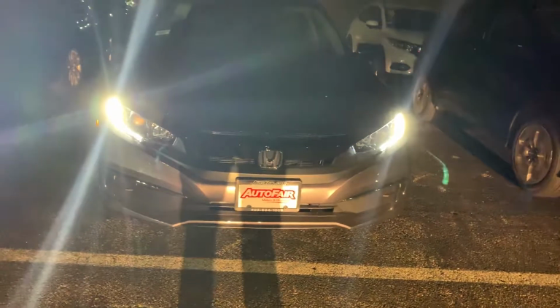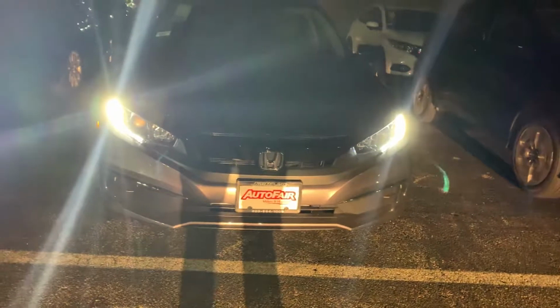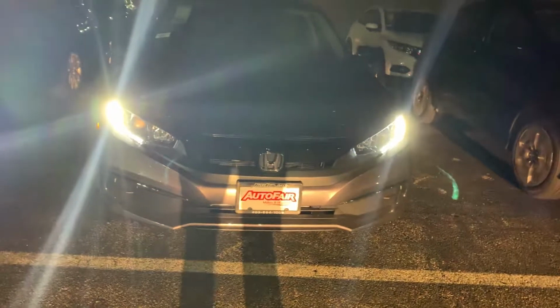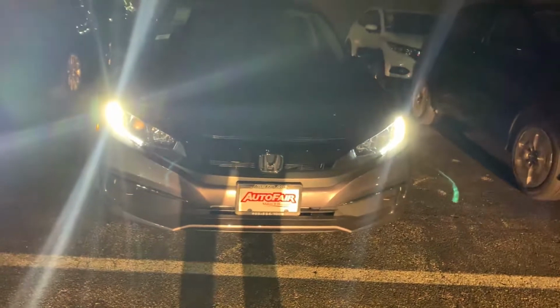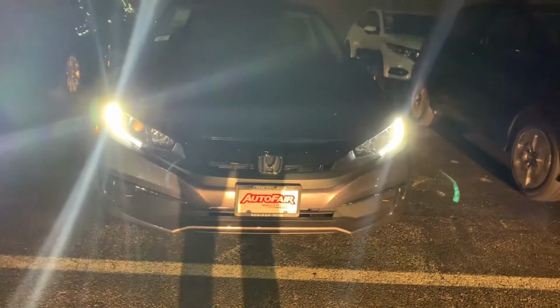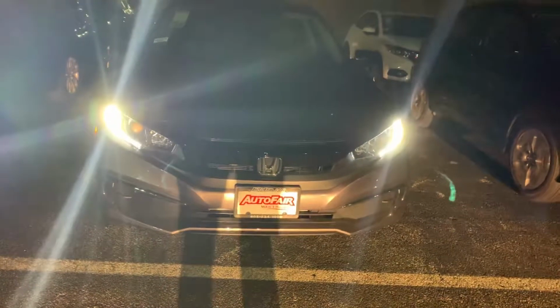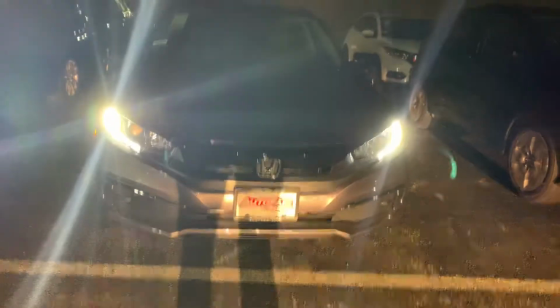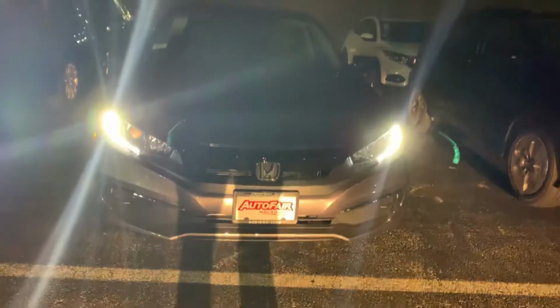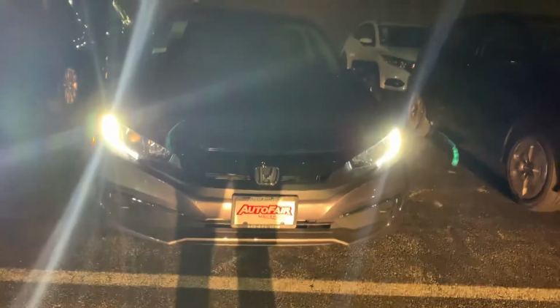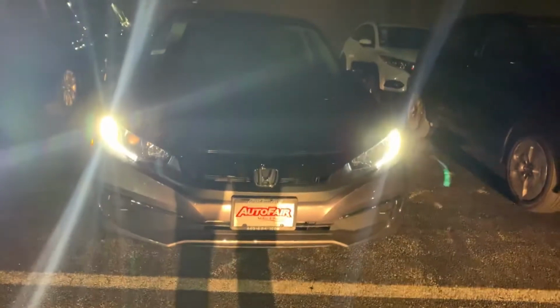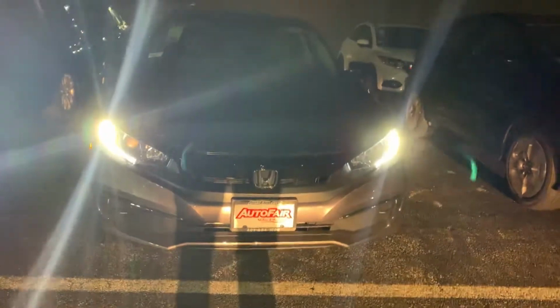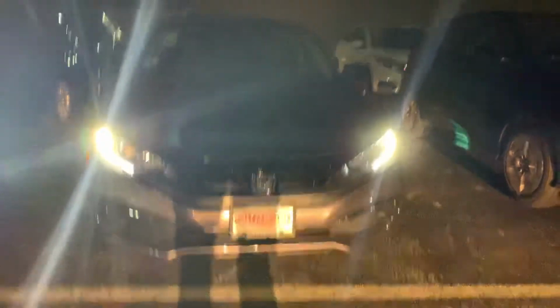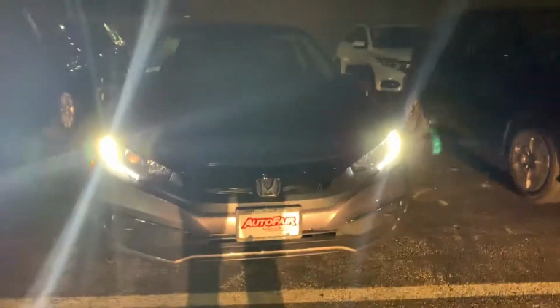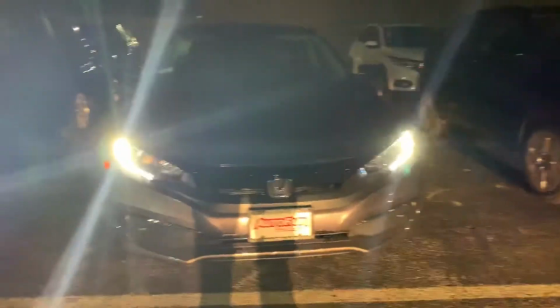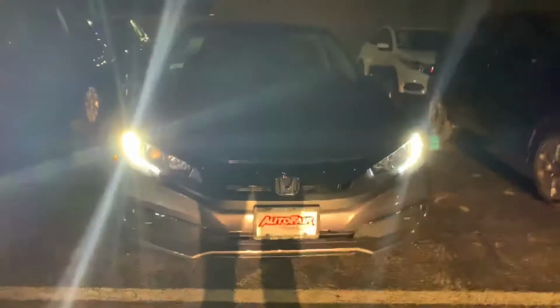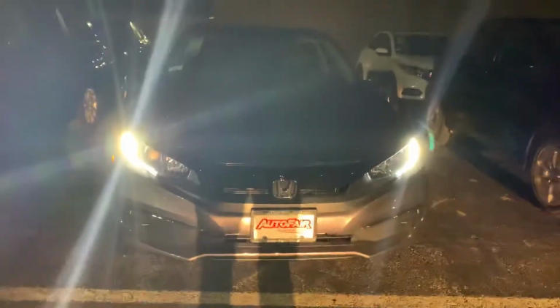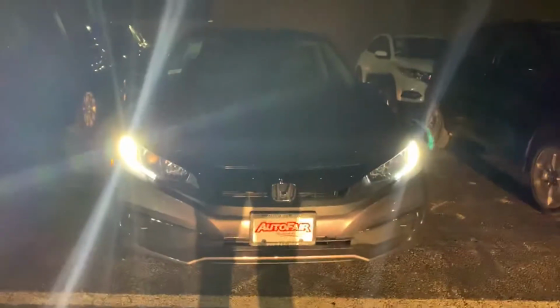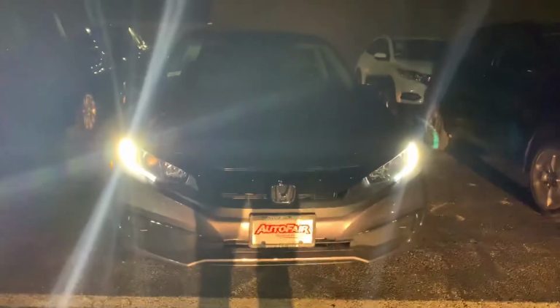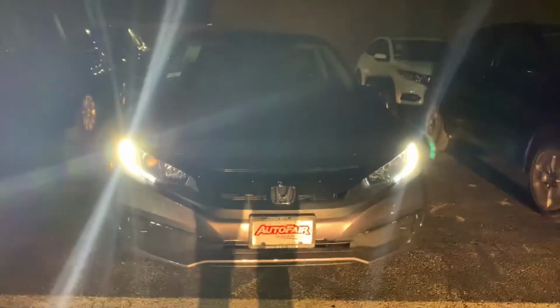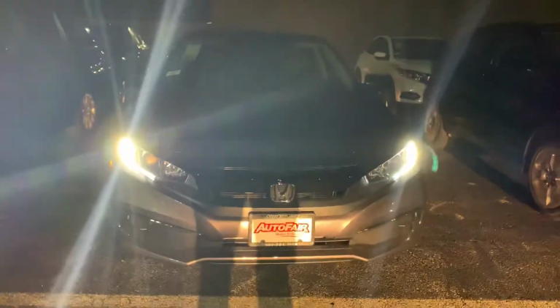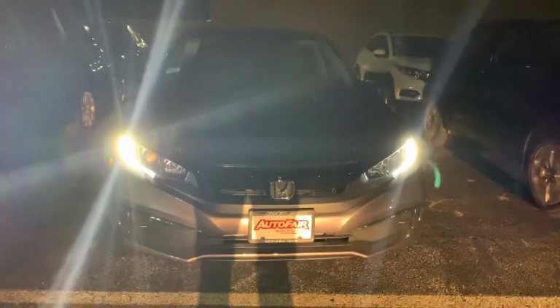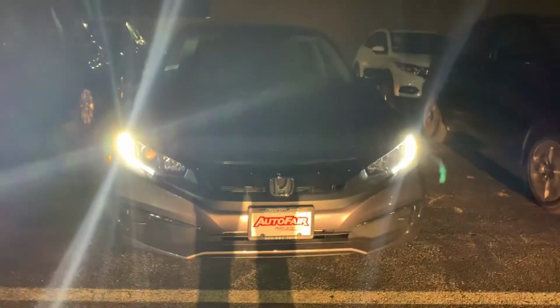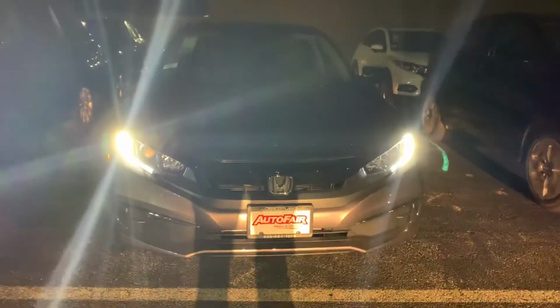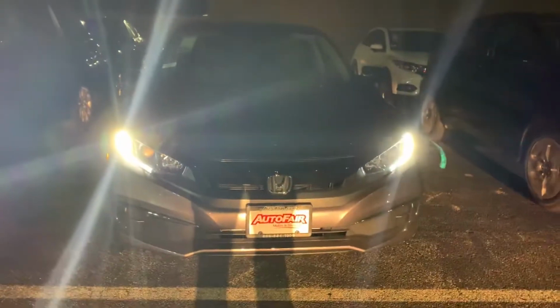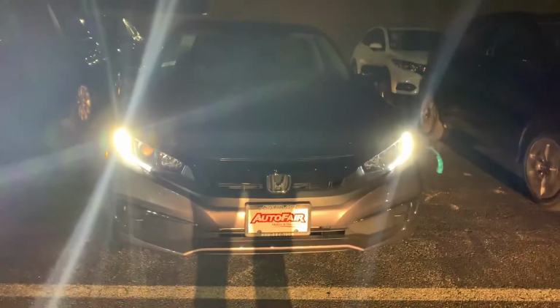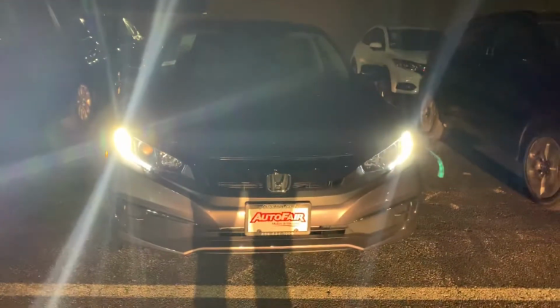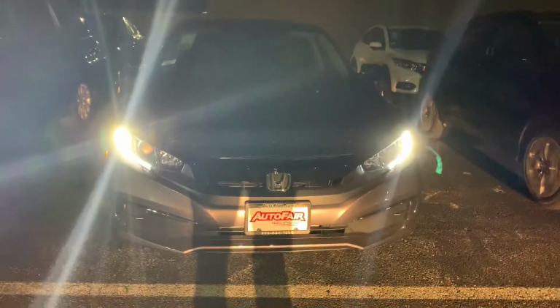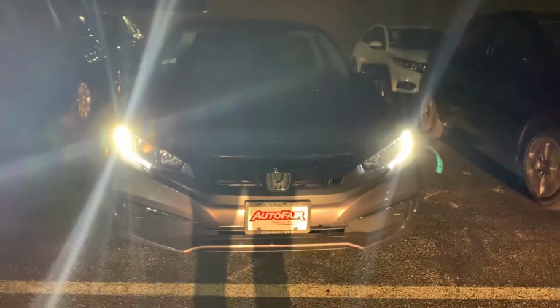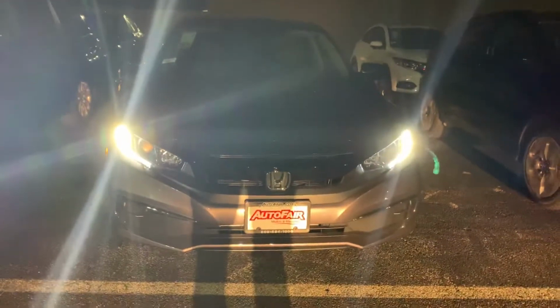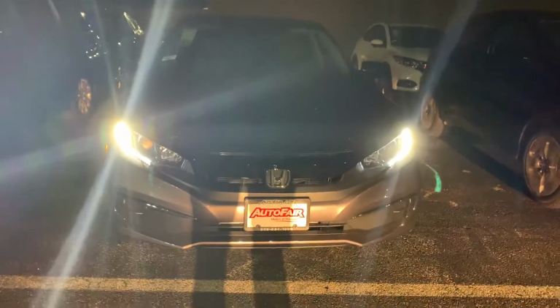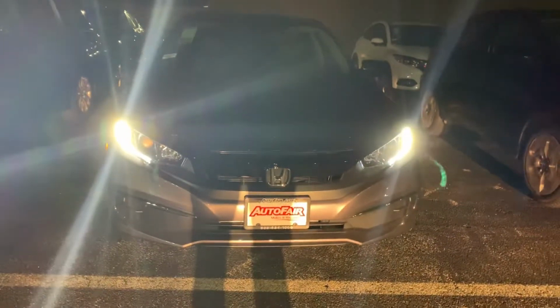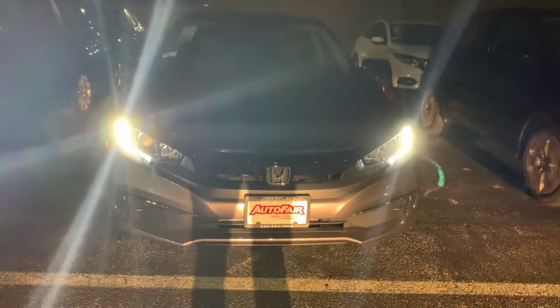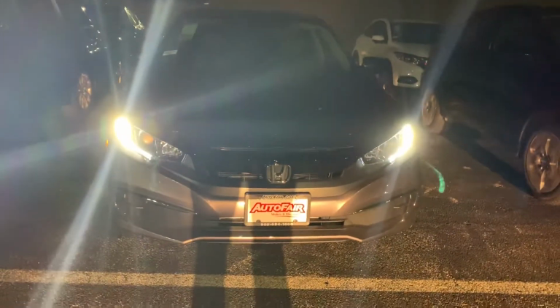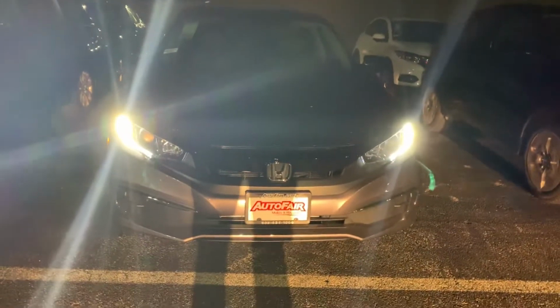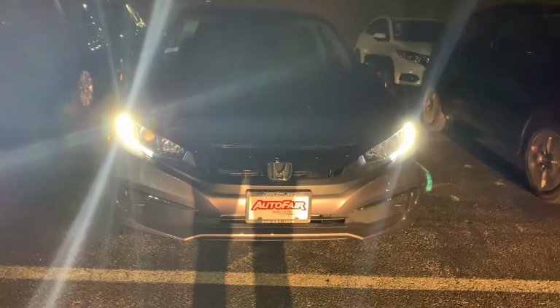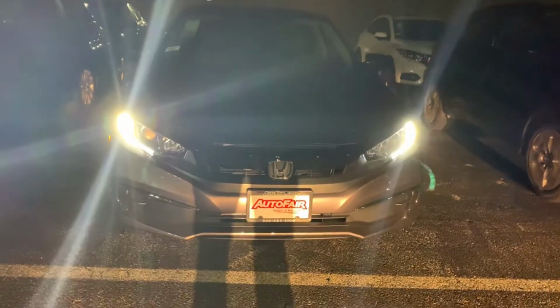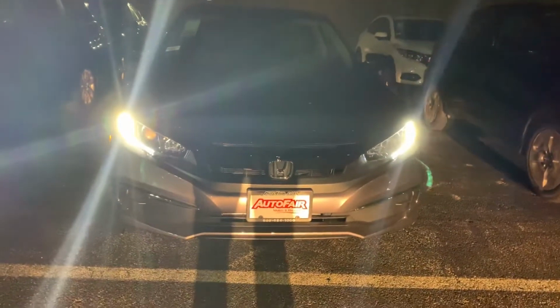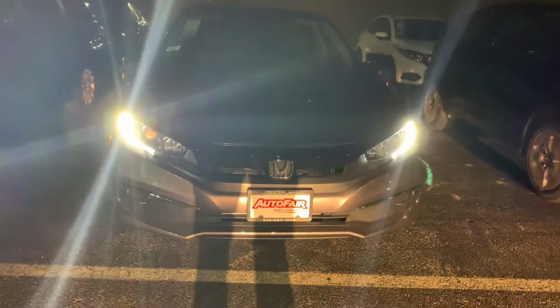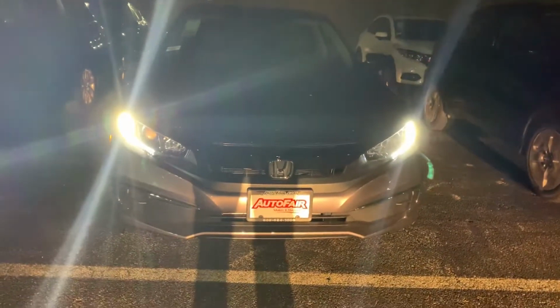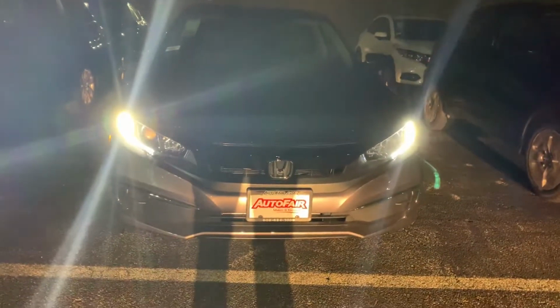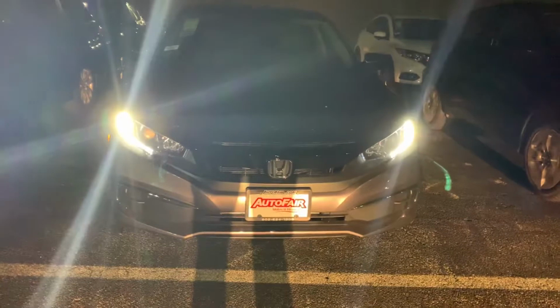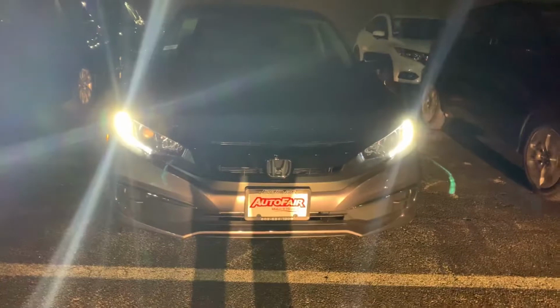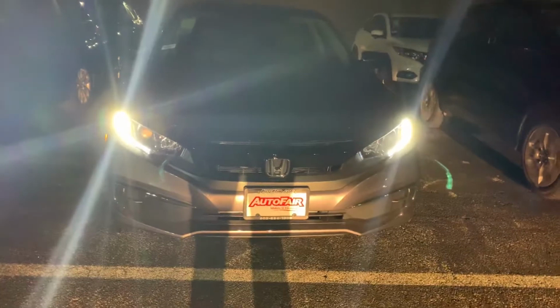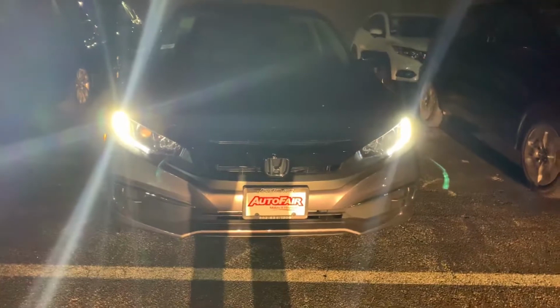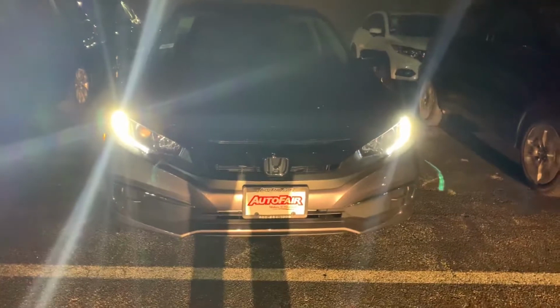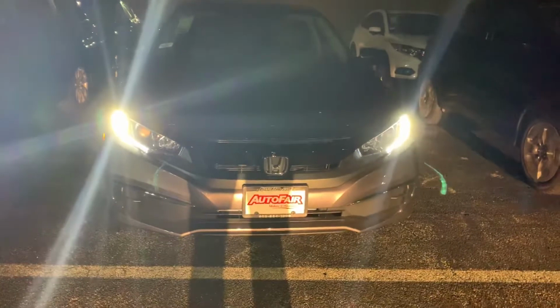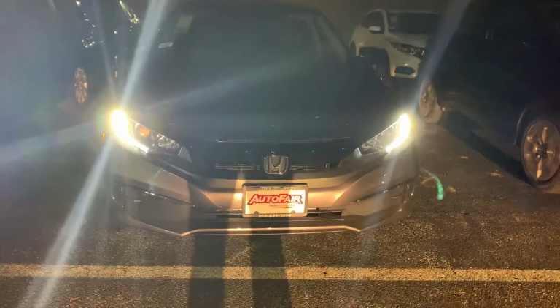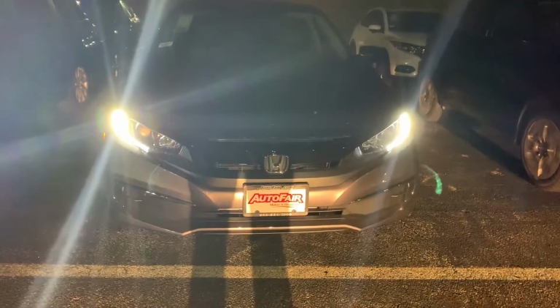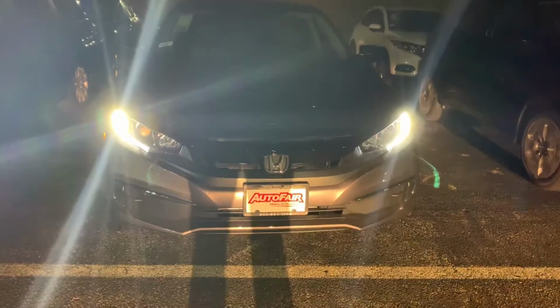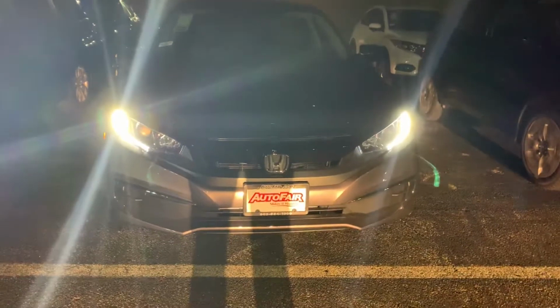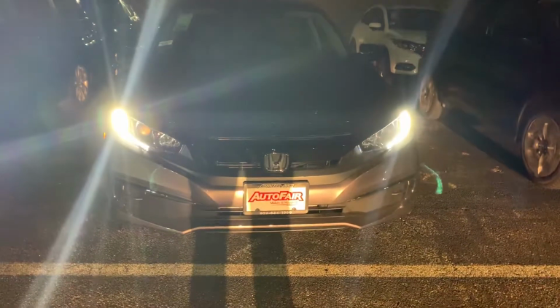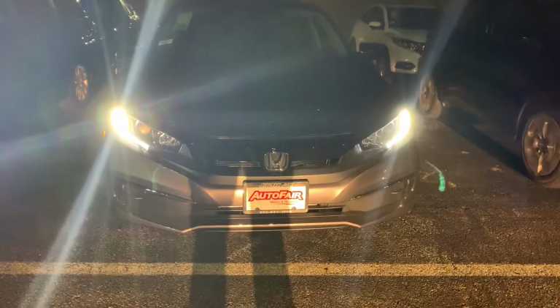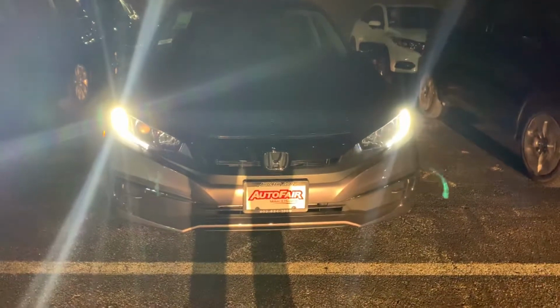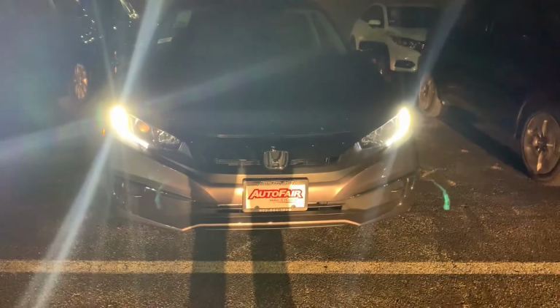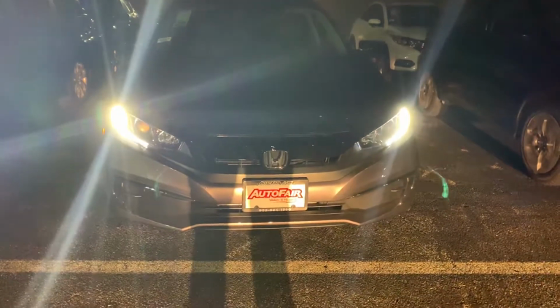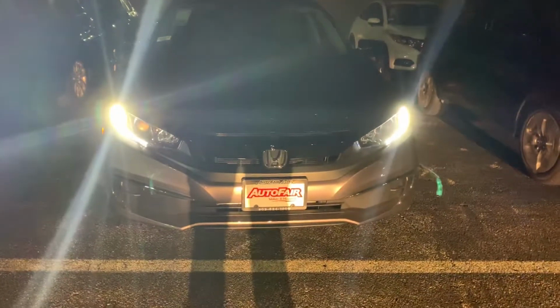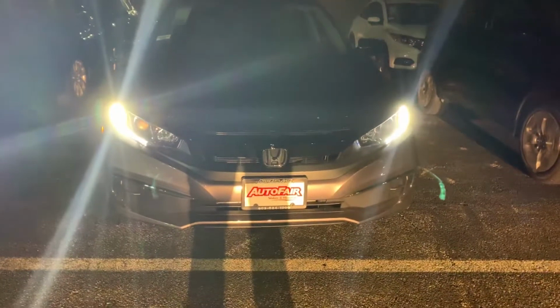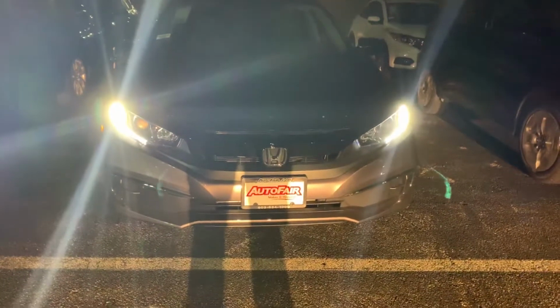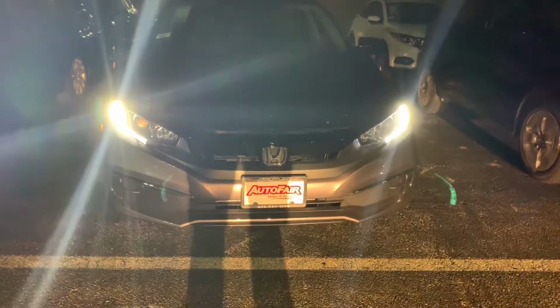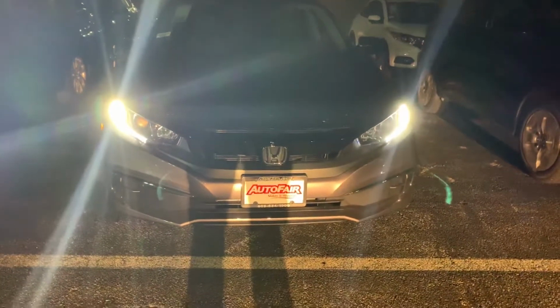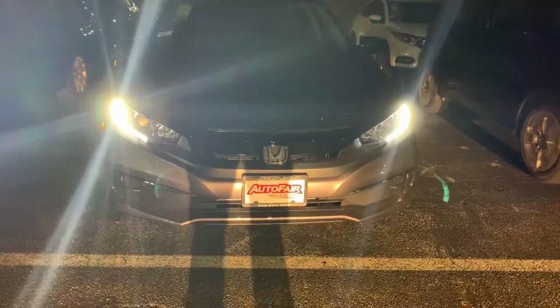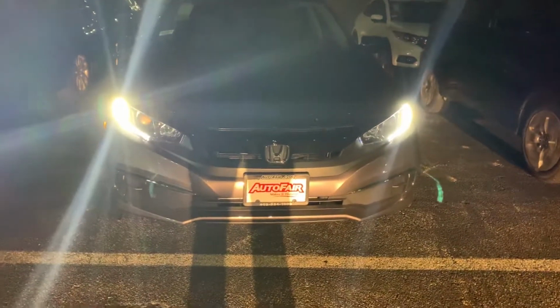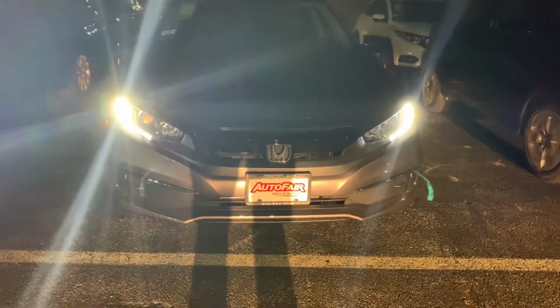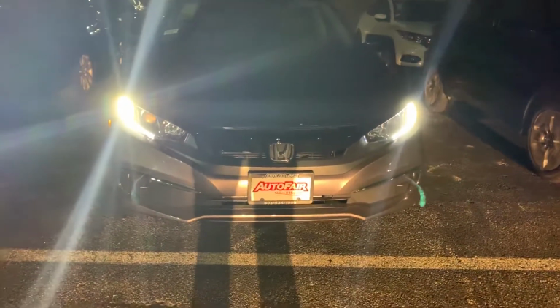Hi, Michael. Zak here from AutoFair Honda in Manchester, New Hampshire. I wanted to give you a quick walk around on the 2019 Civic LX you're interested in.